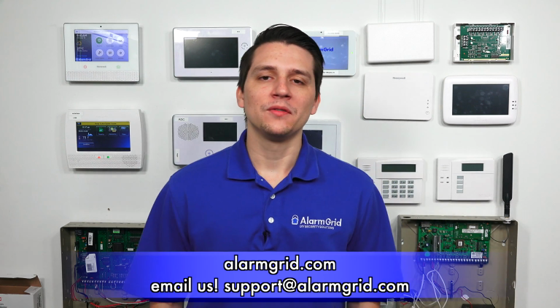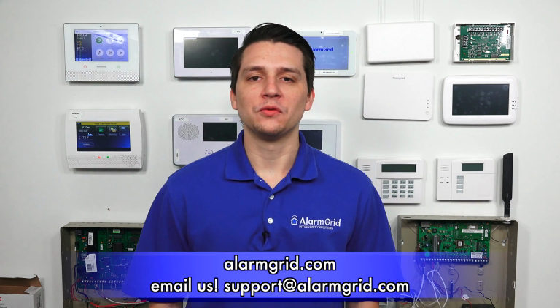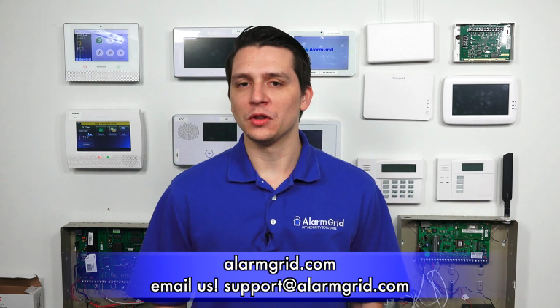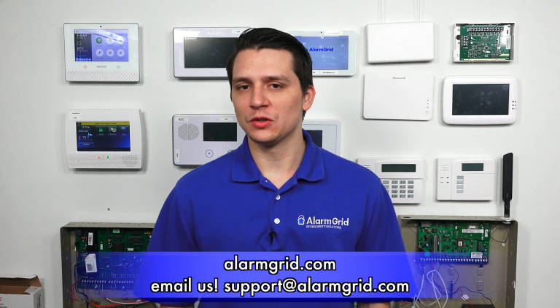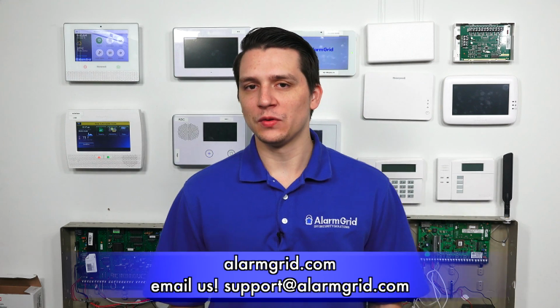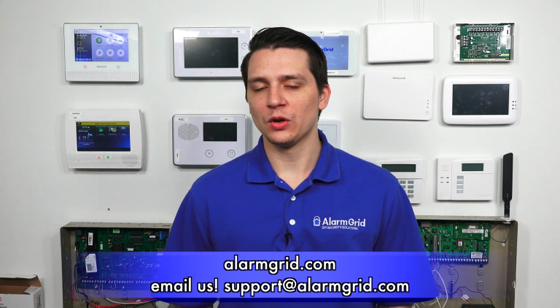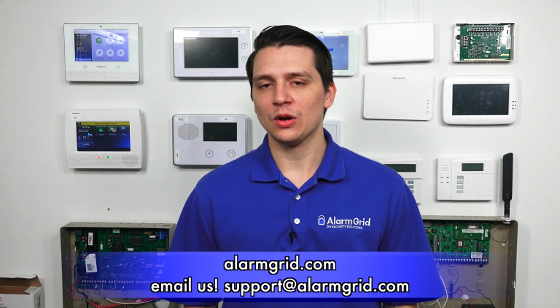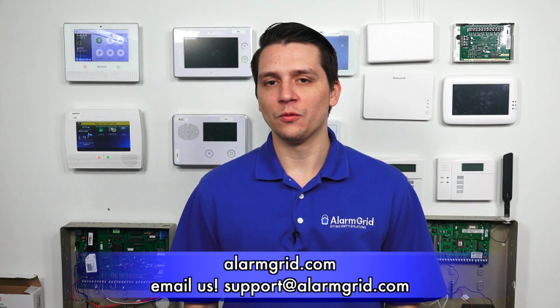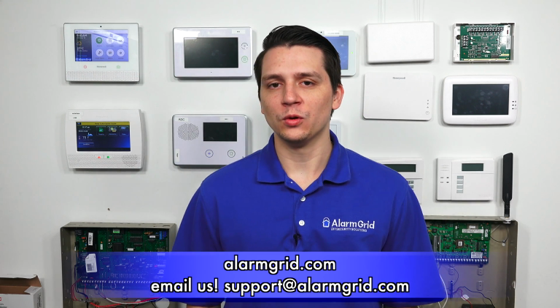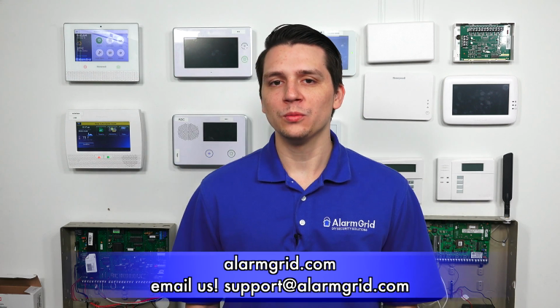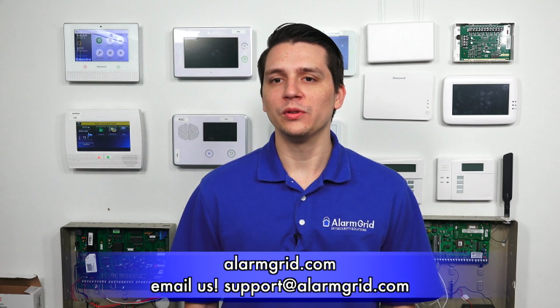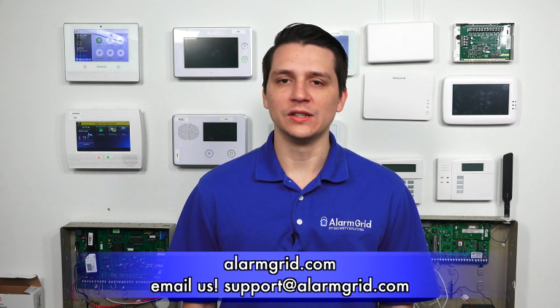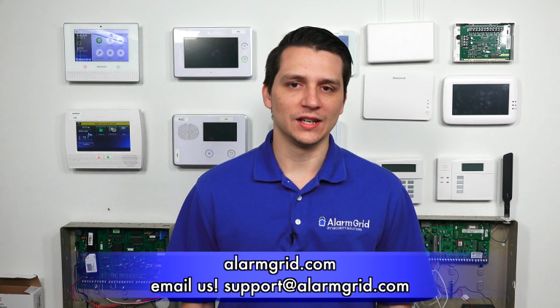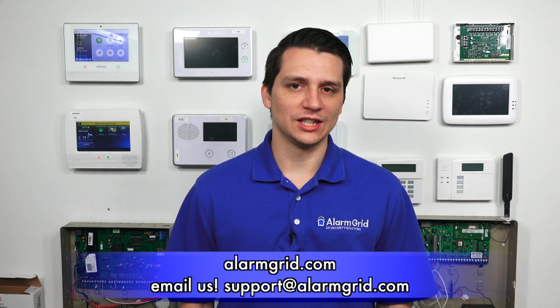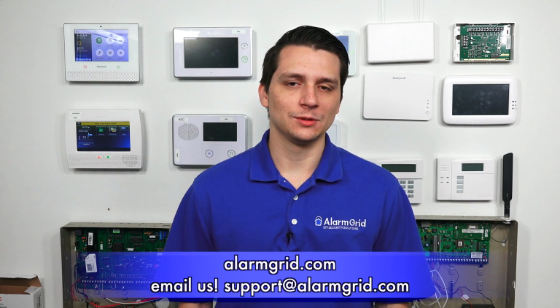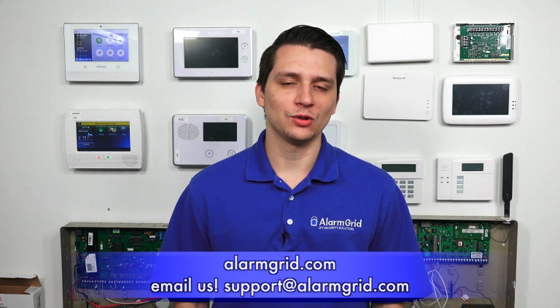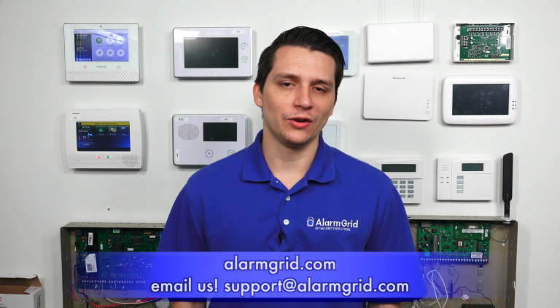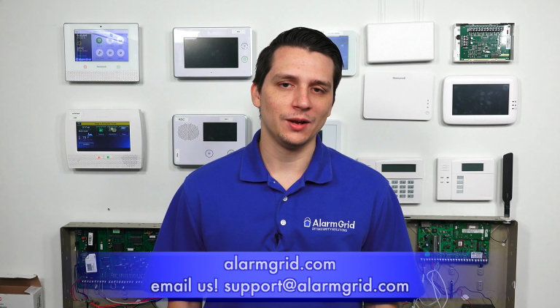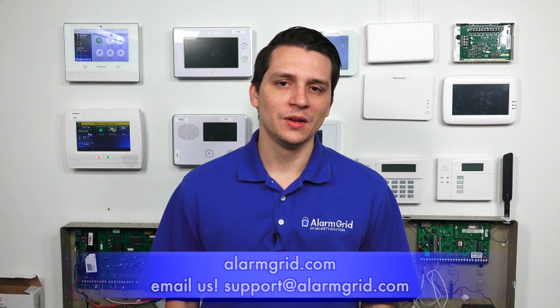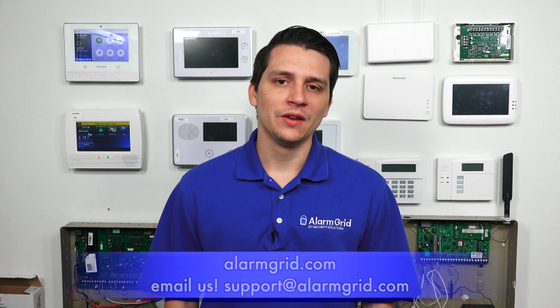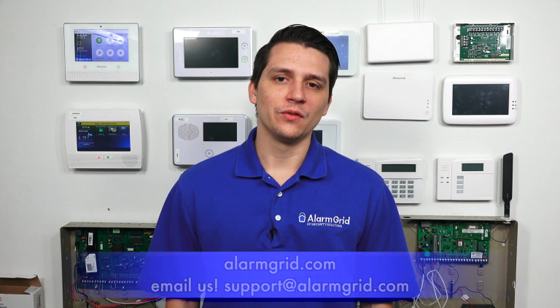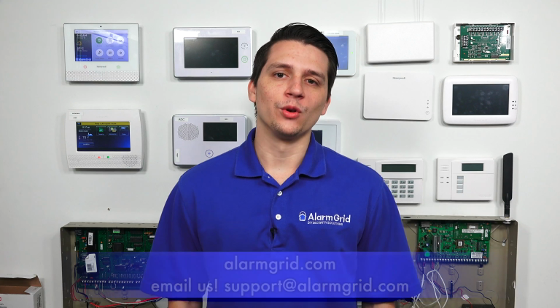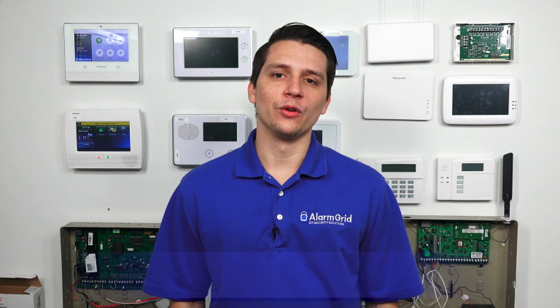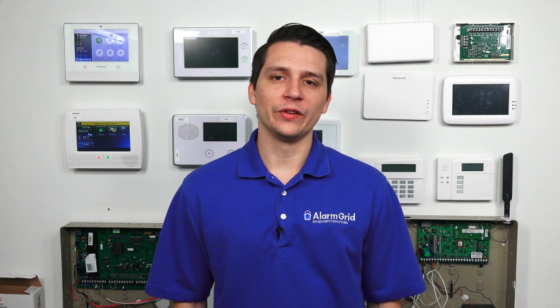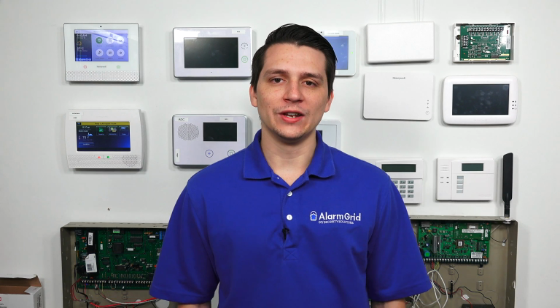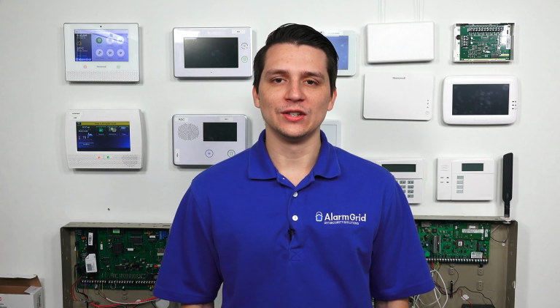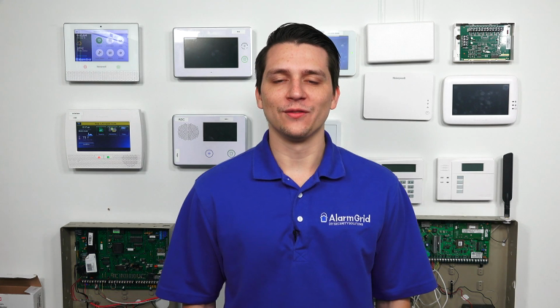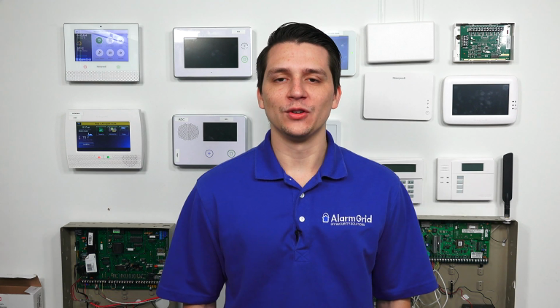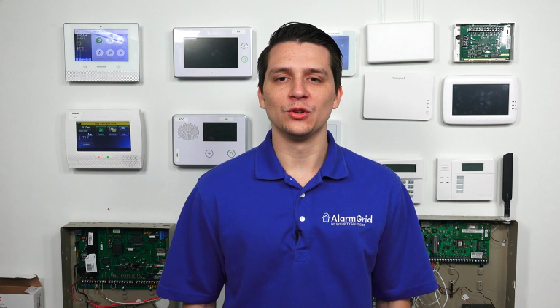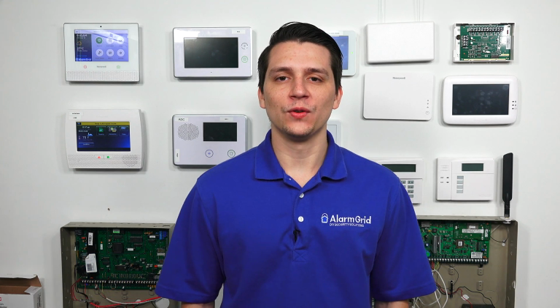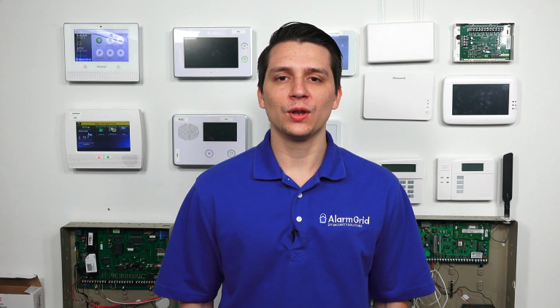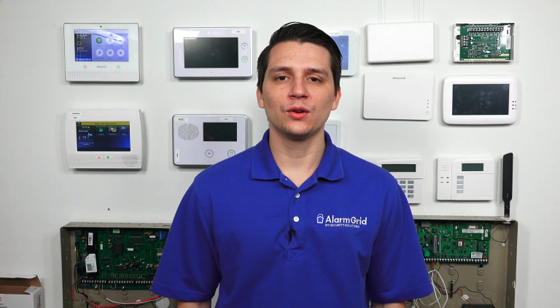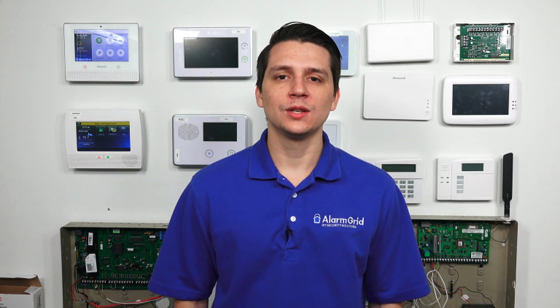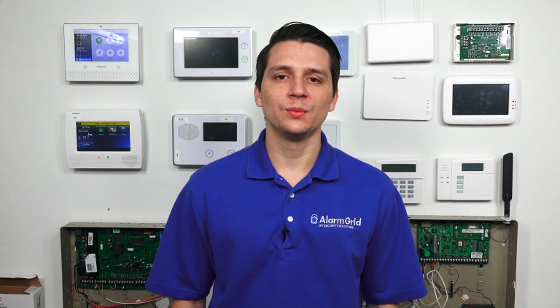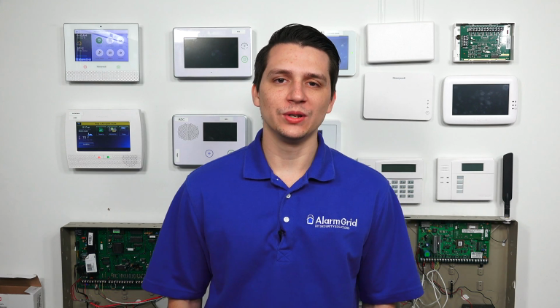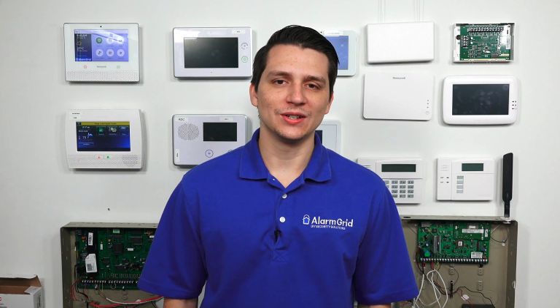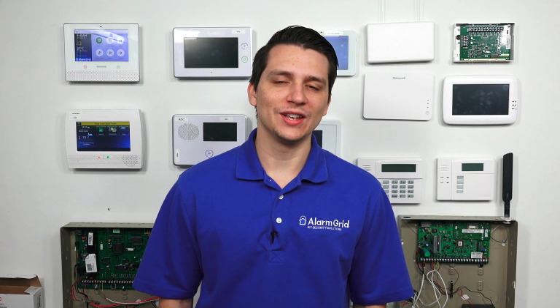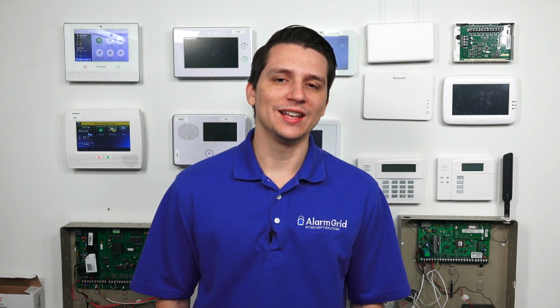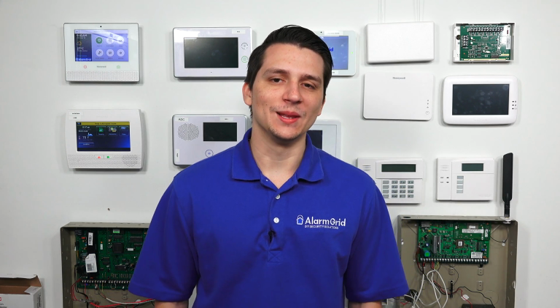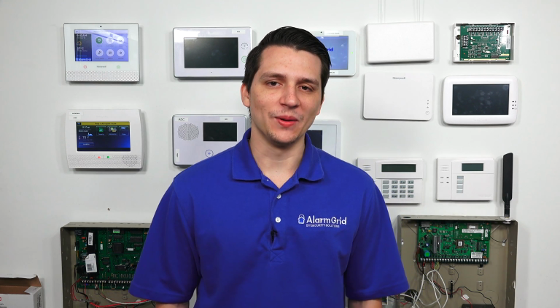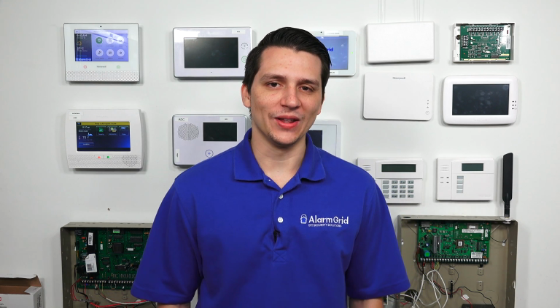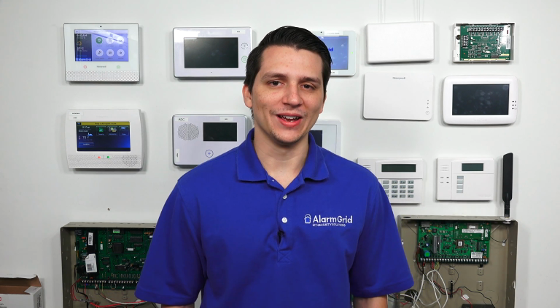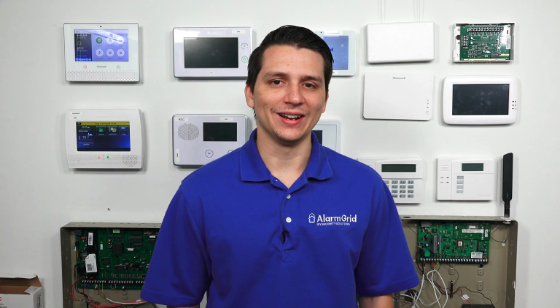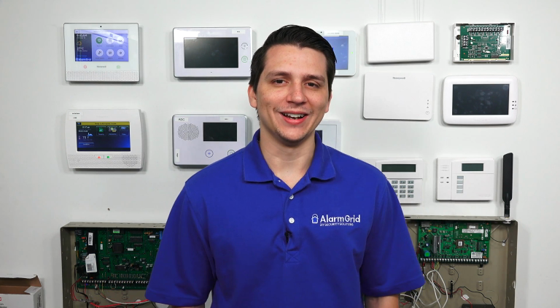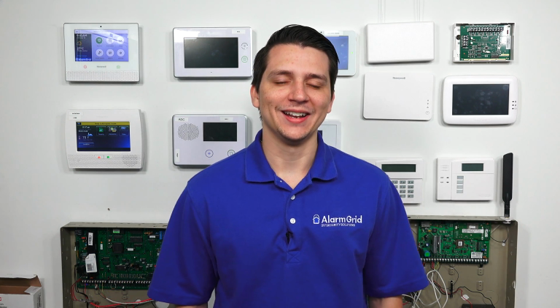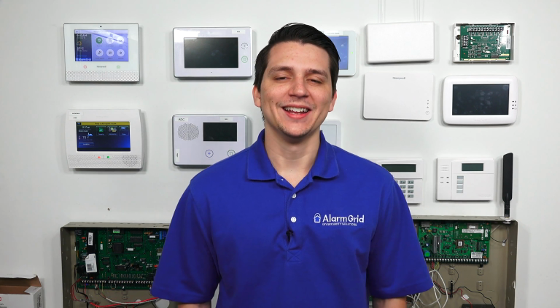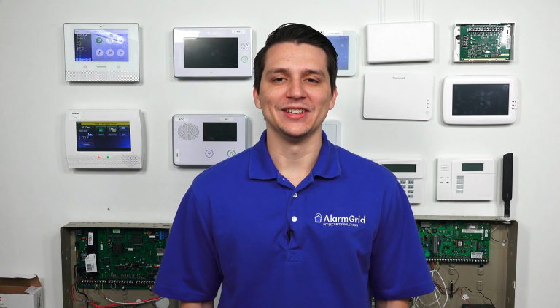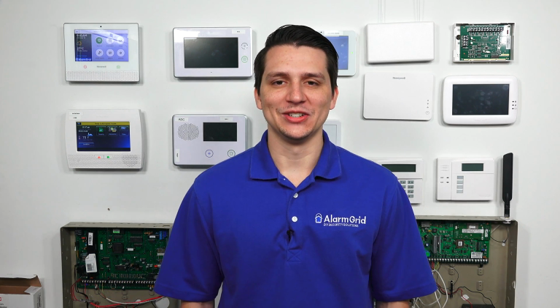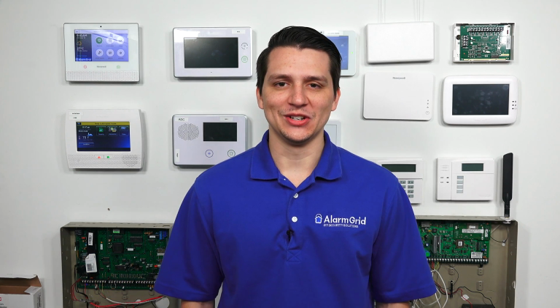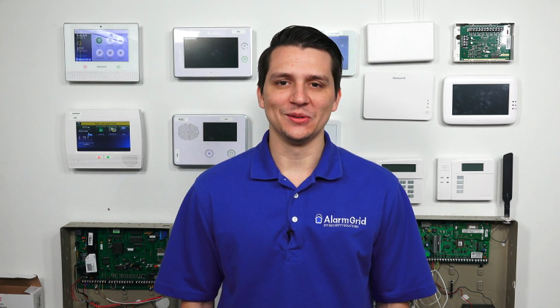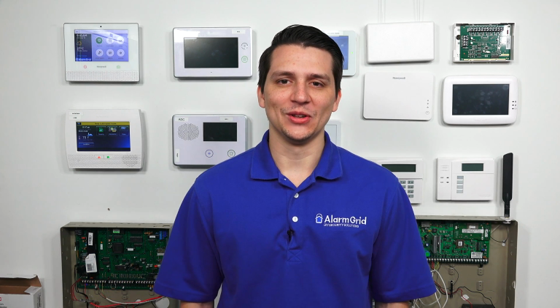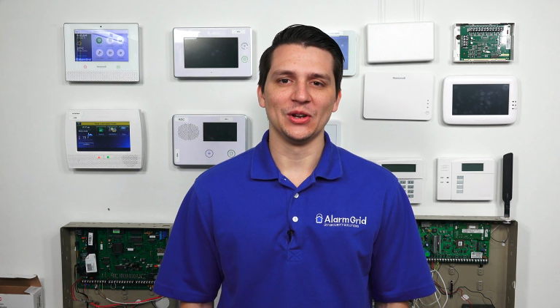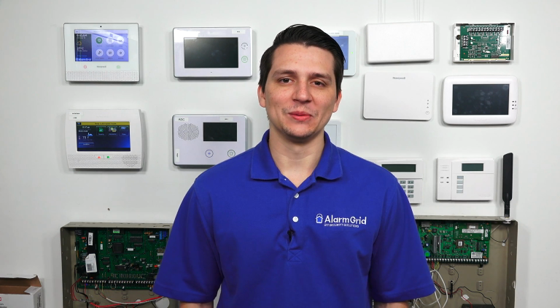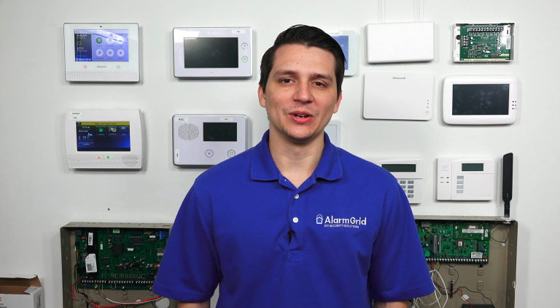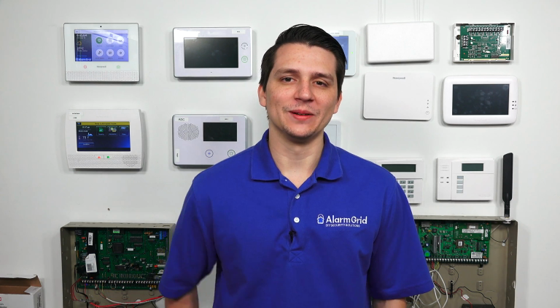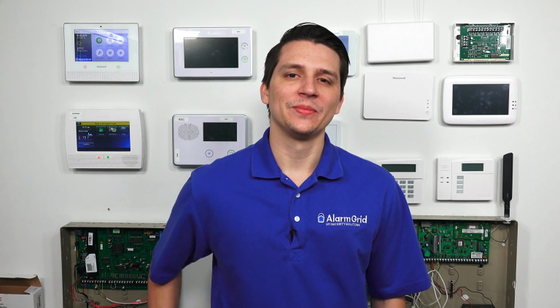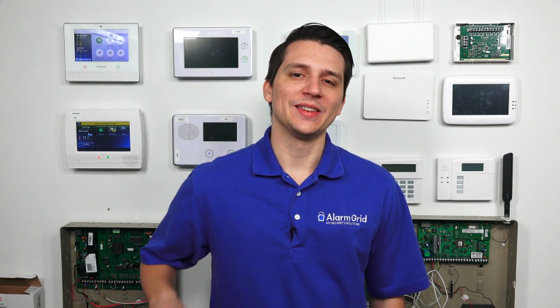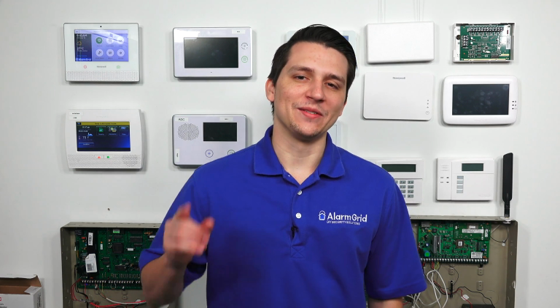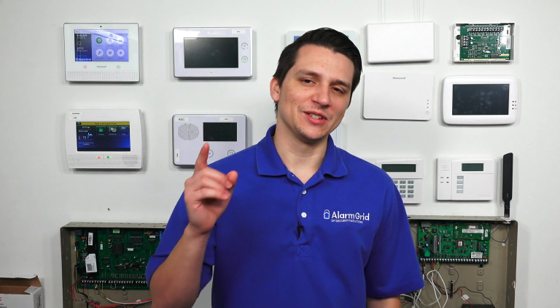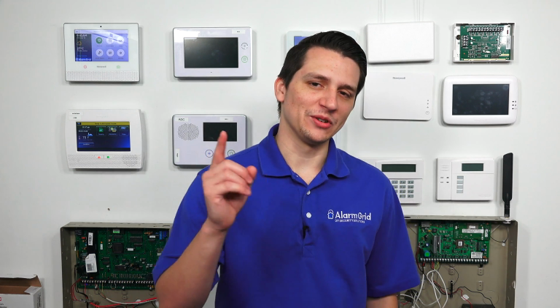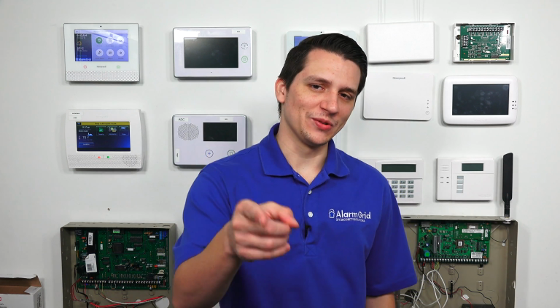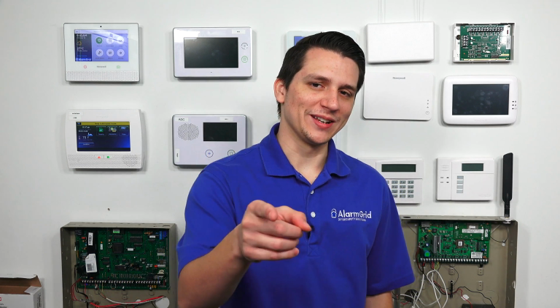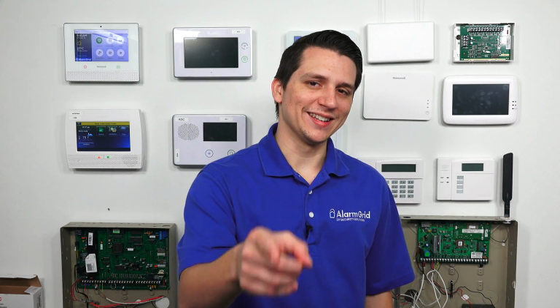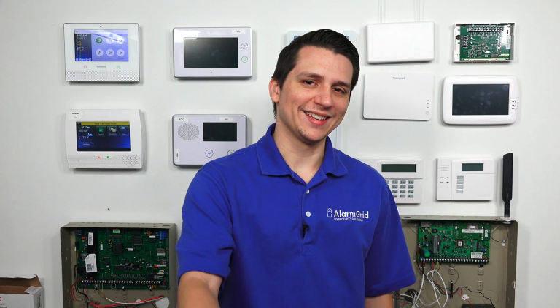If you found this video helpful, please like and subscribe. If you want notifications of future videos, please click the bell icon. This is Jarrett with AlarmGrid — you have yourself a great day.